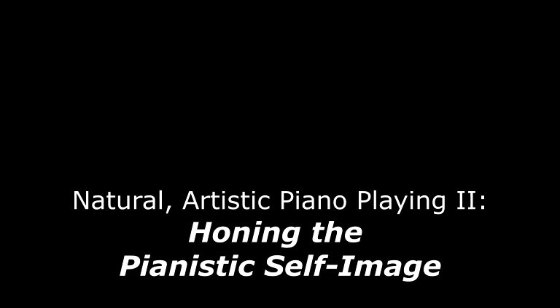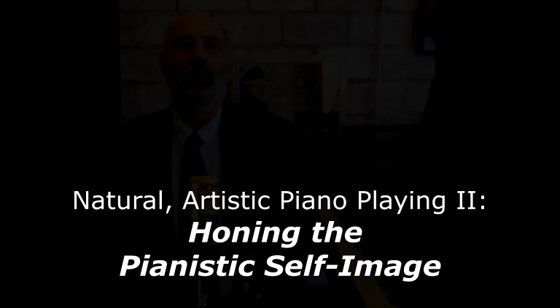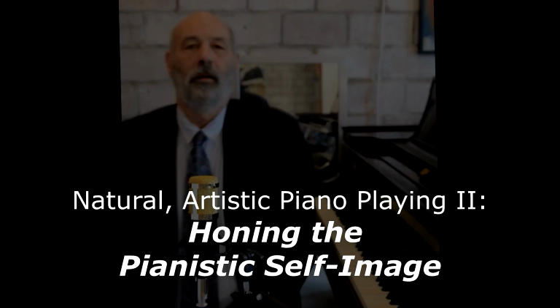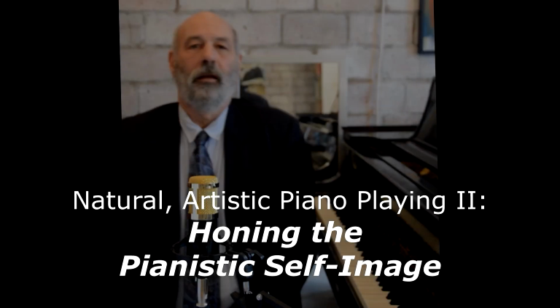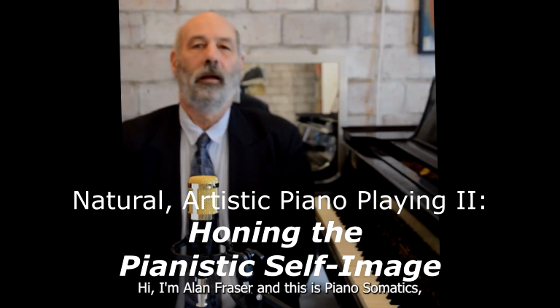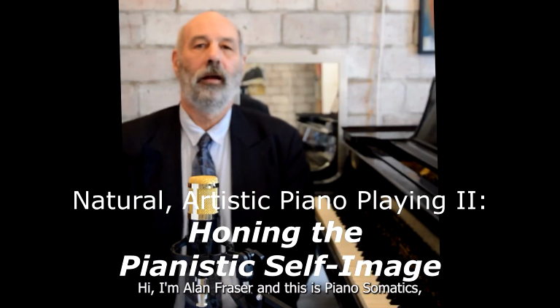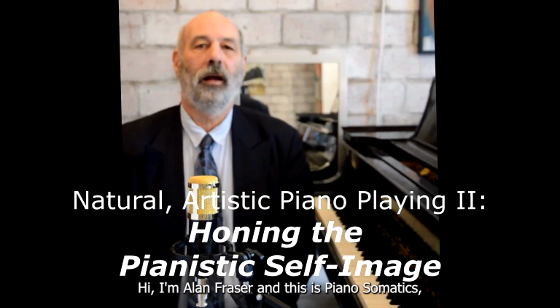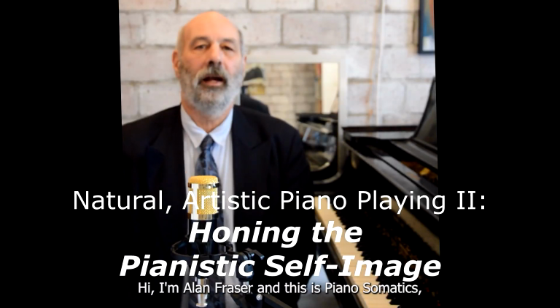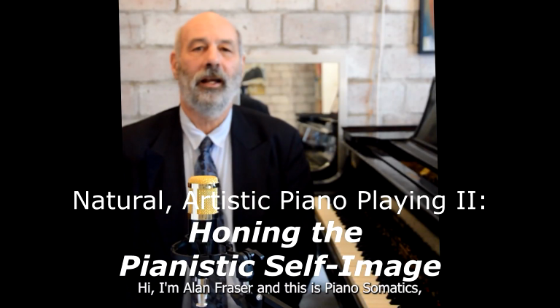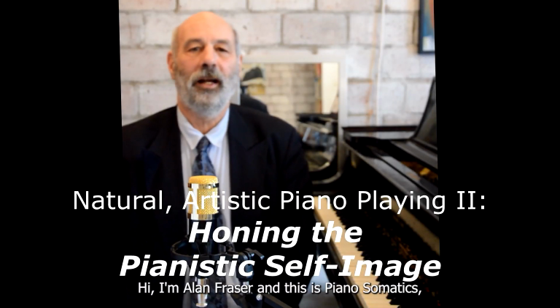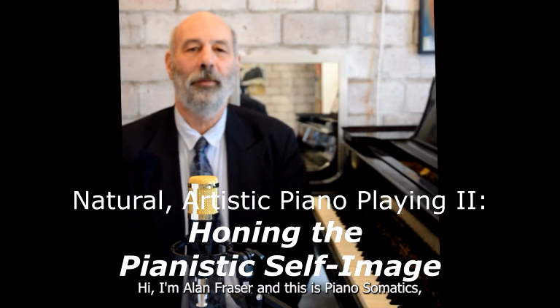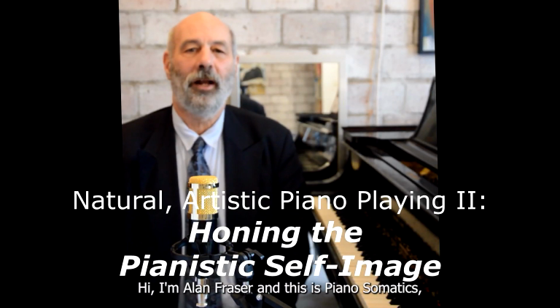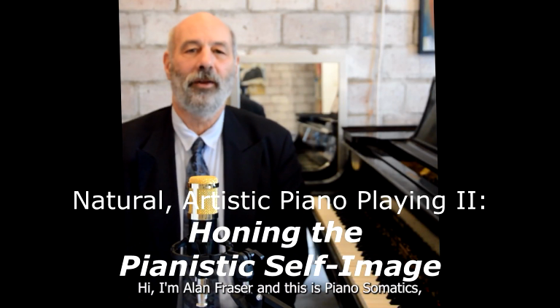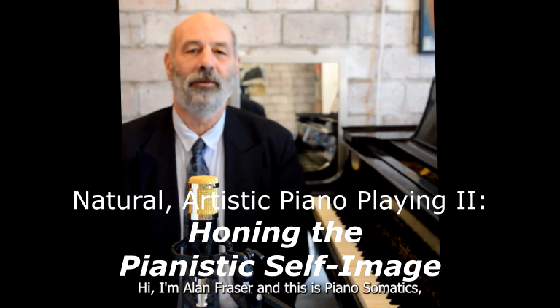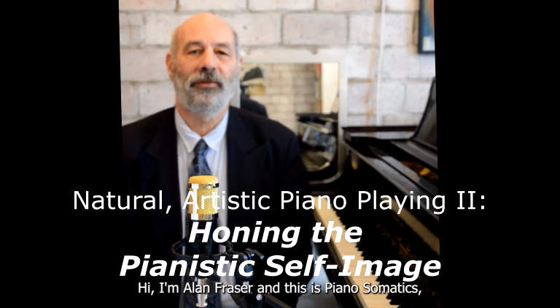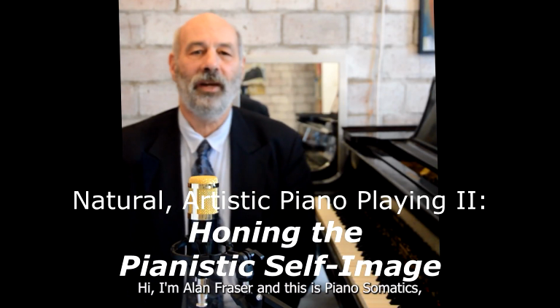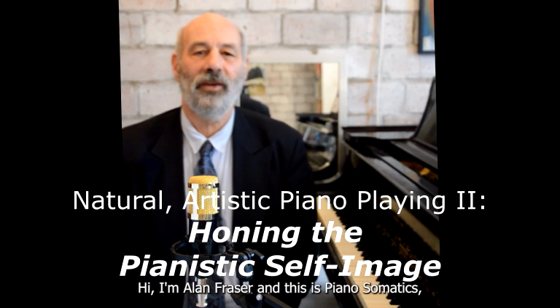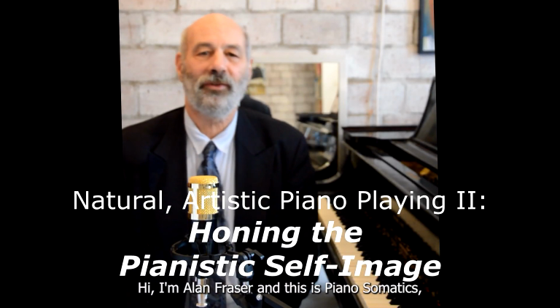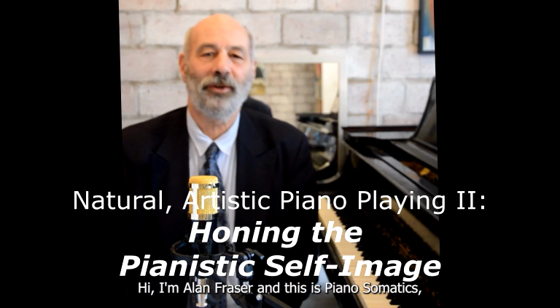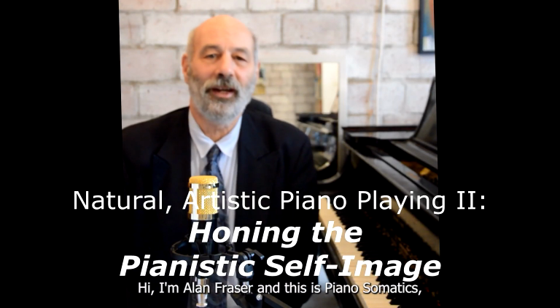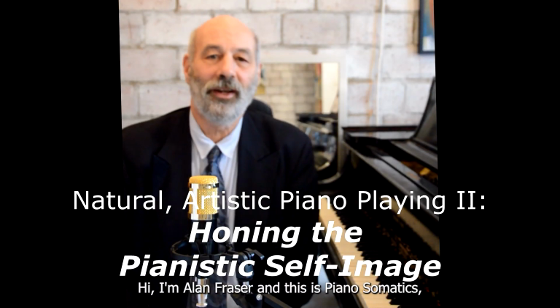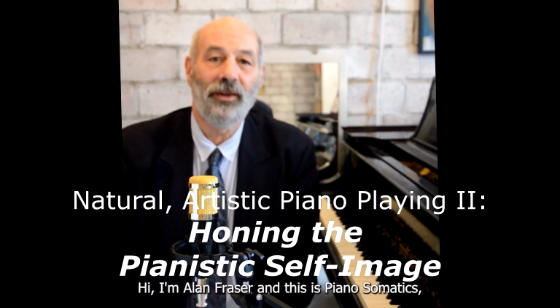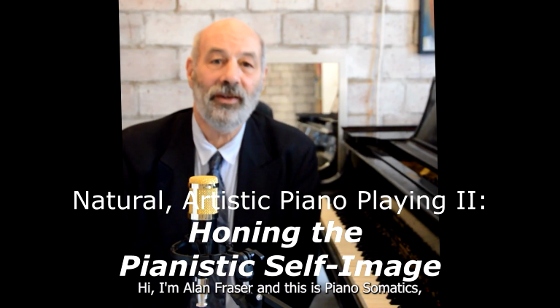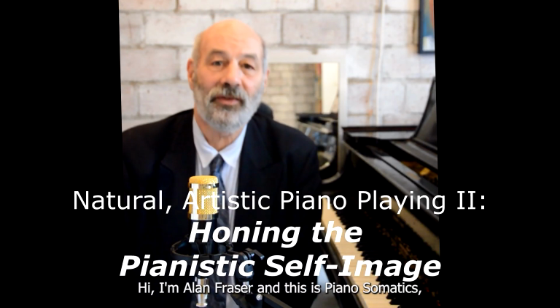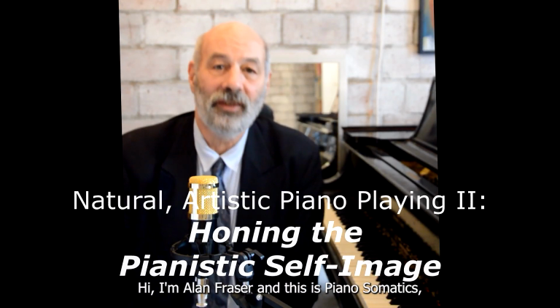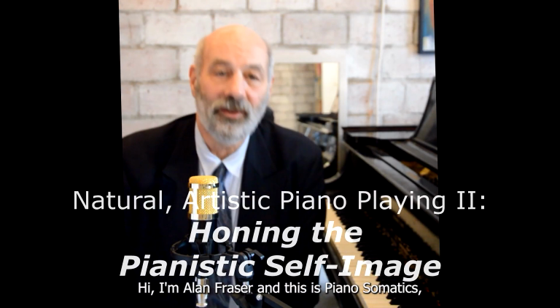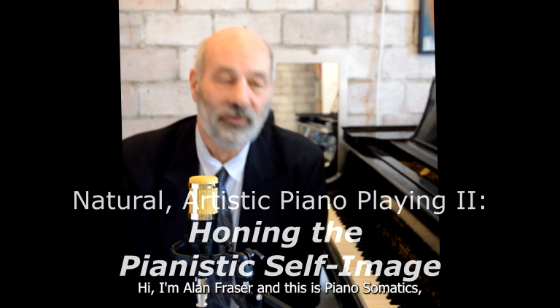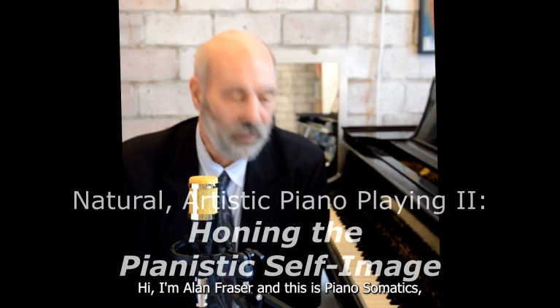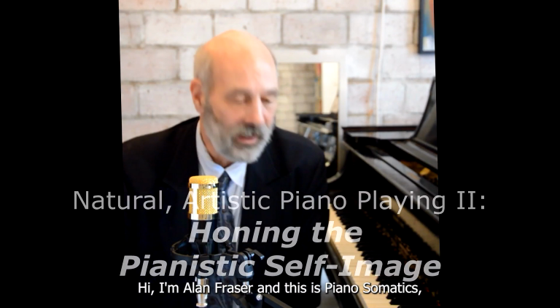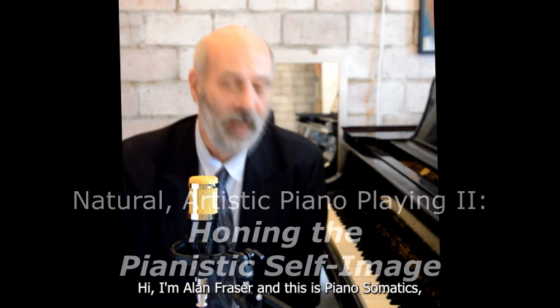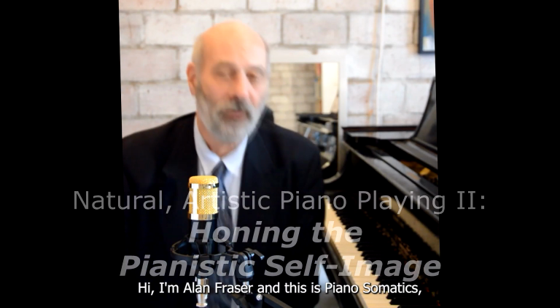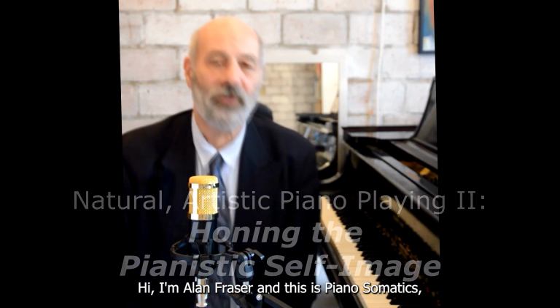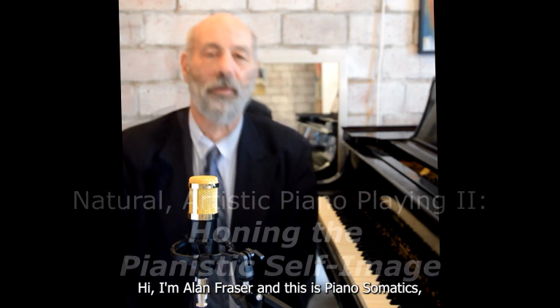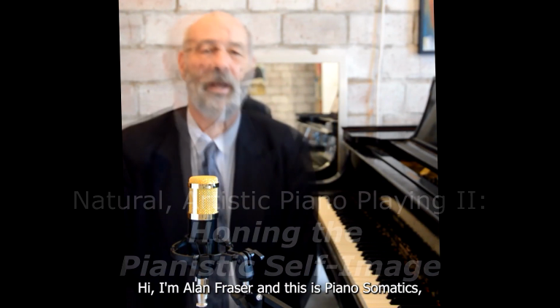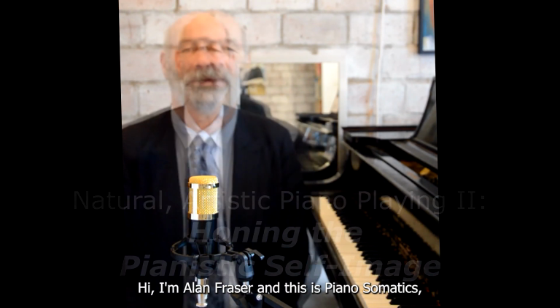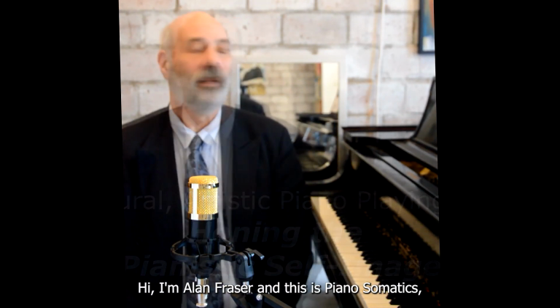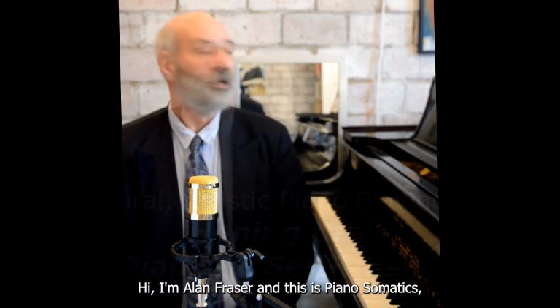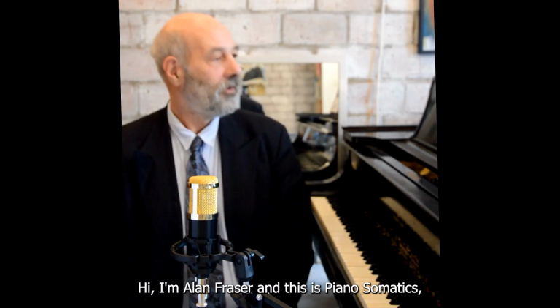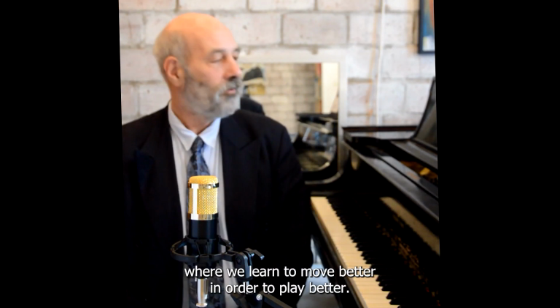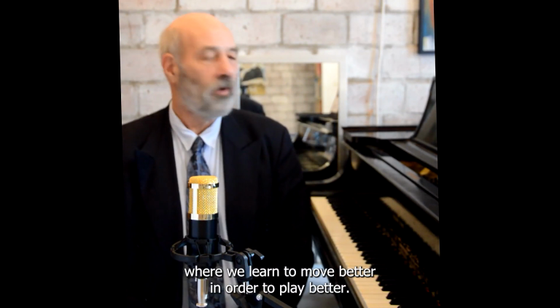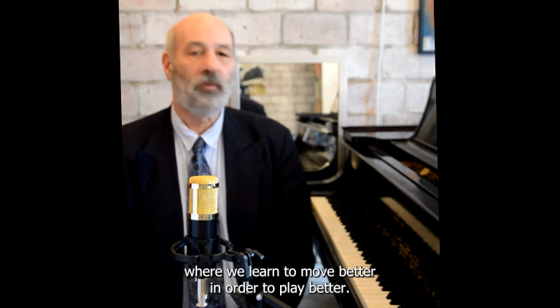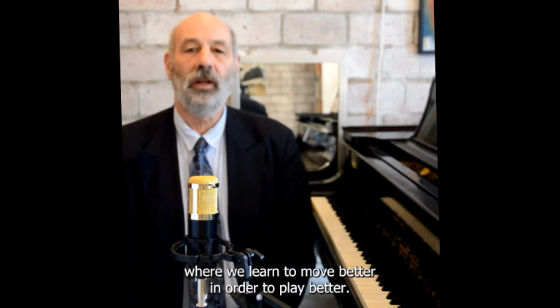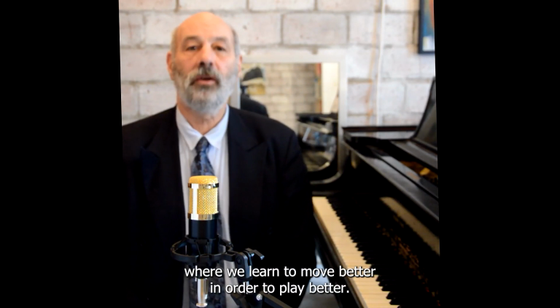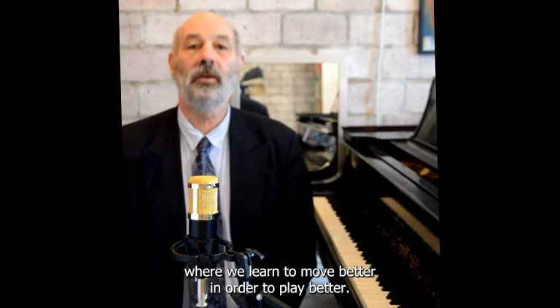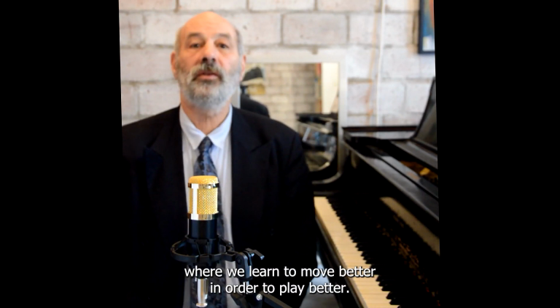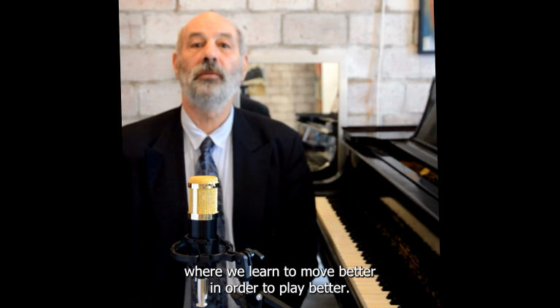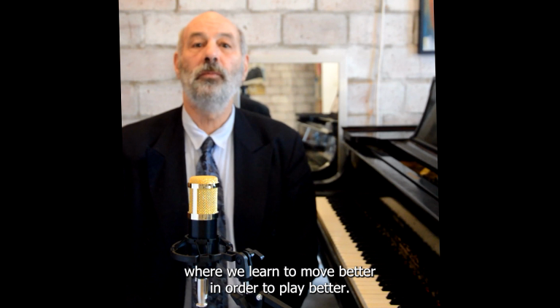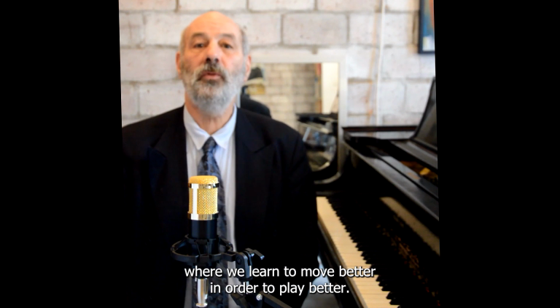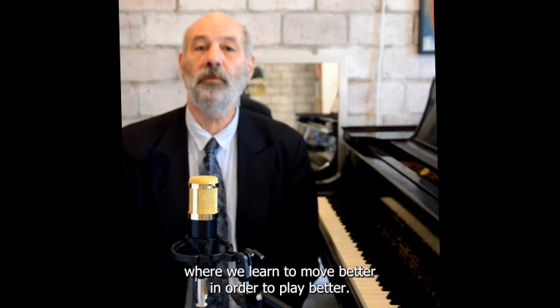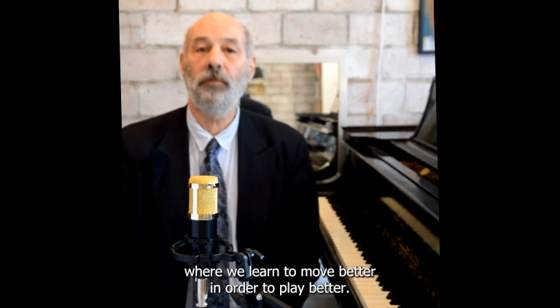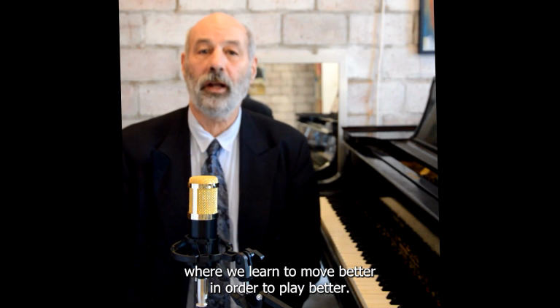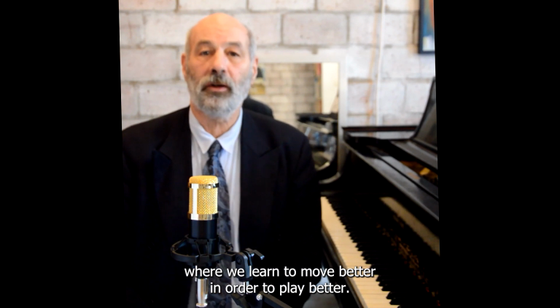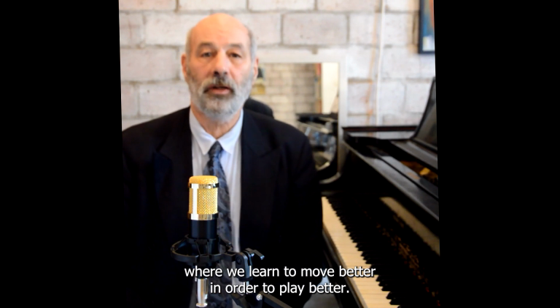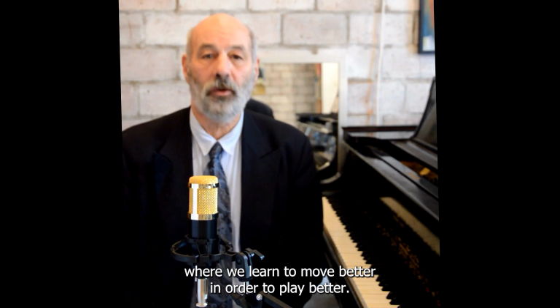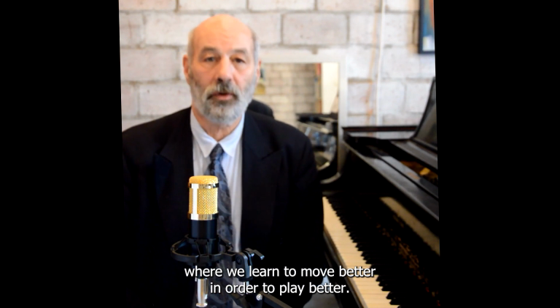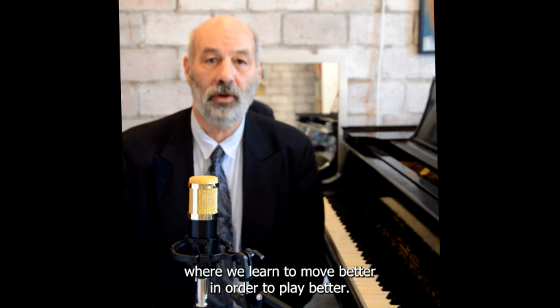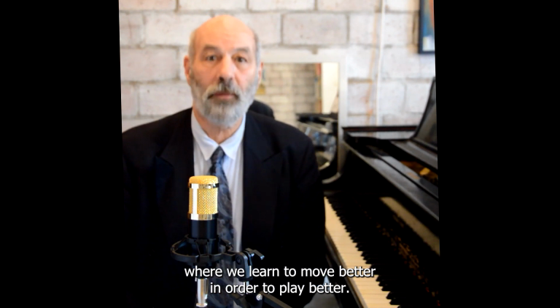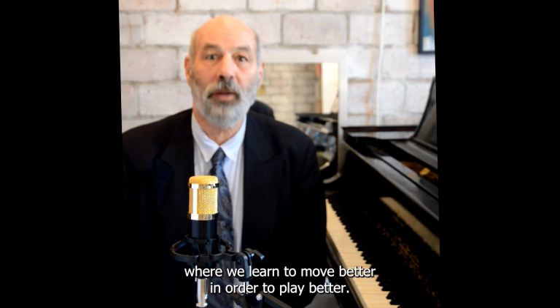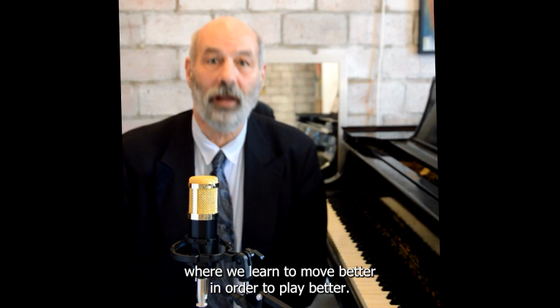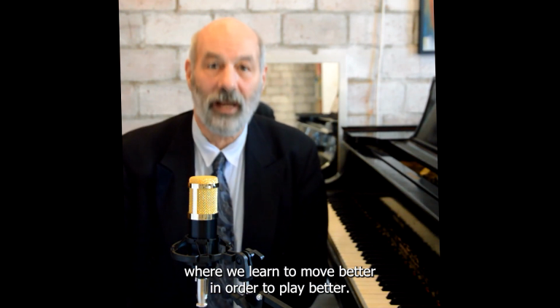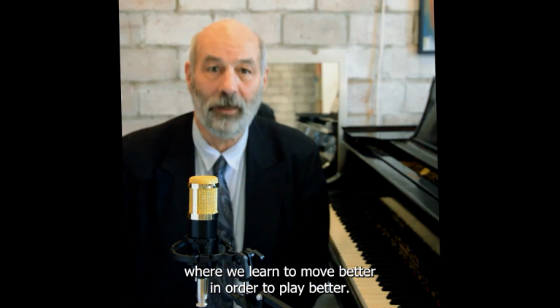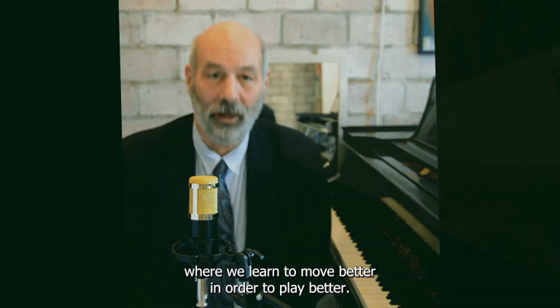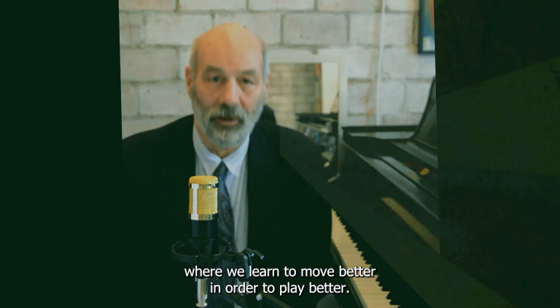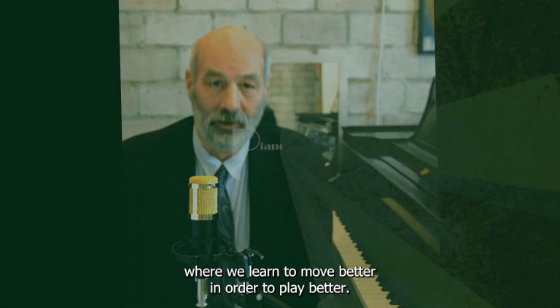Hi, I'm Alan Fraser and this is Piano Somatics, where we learn to move better in order to play better.